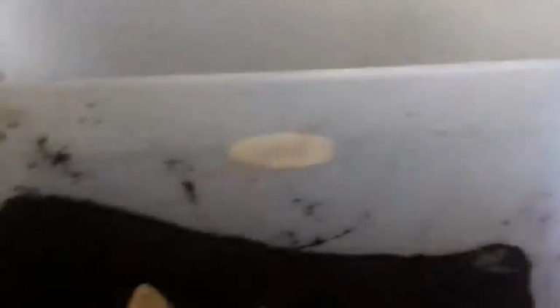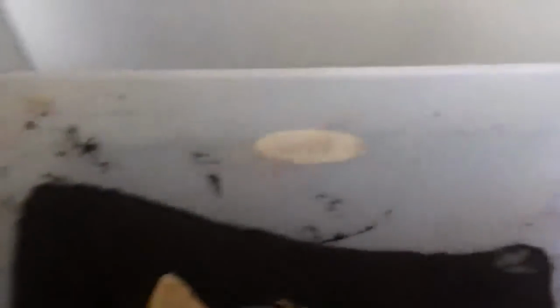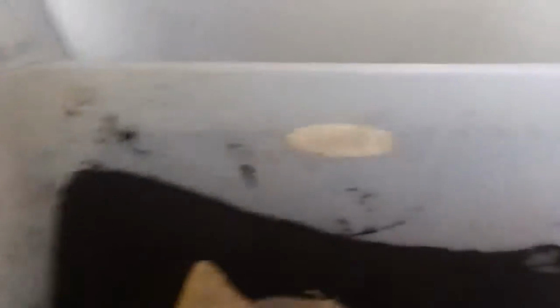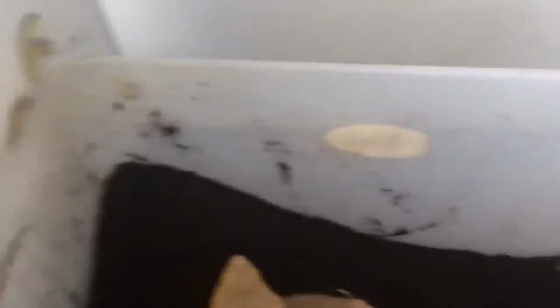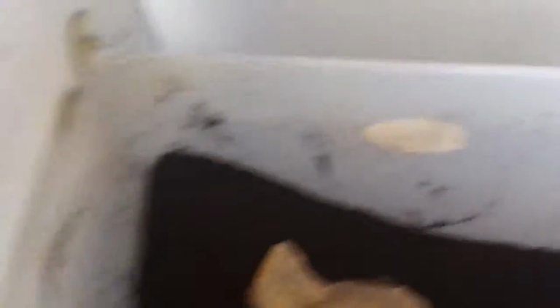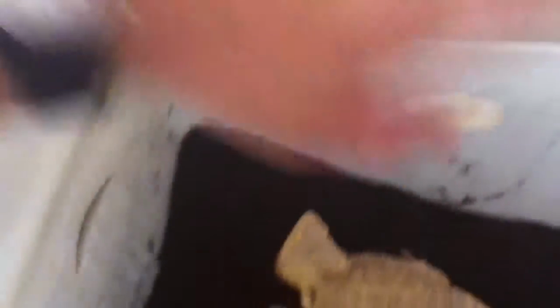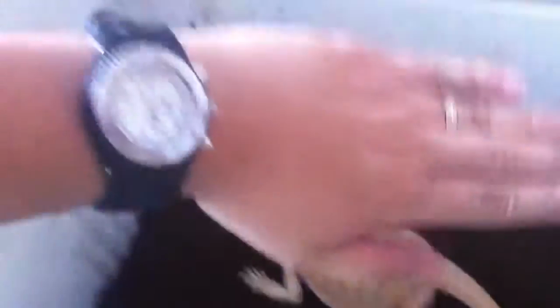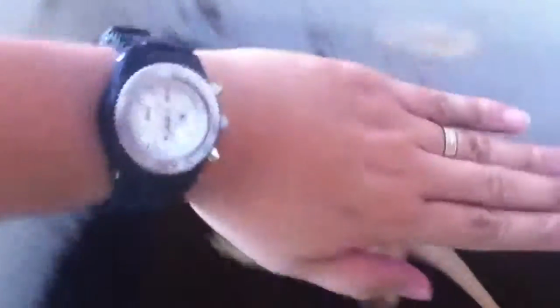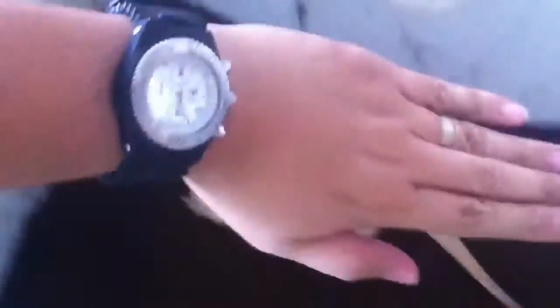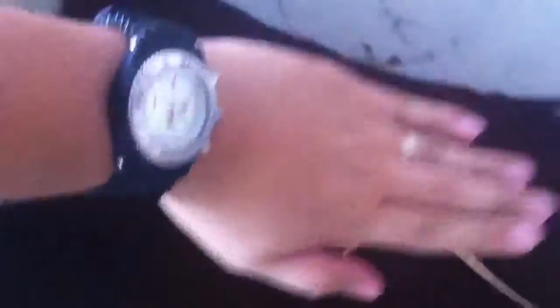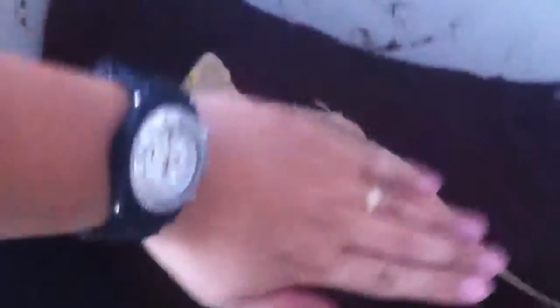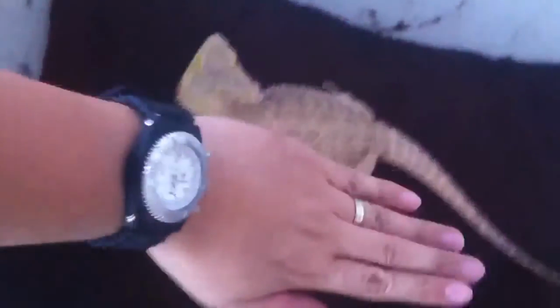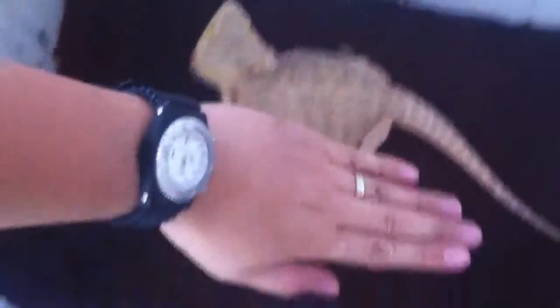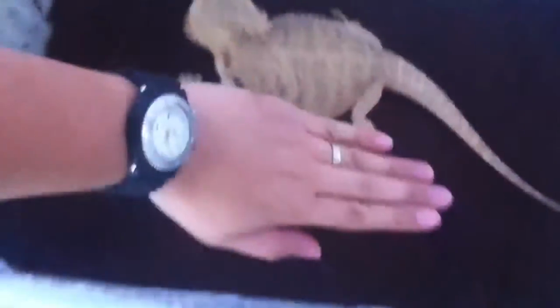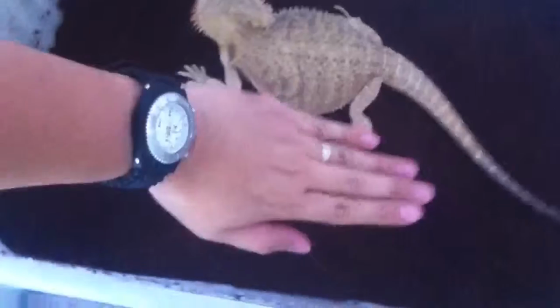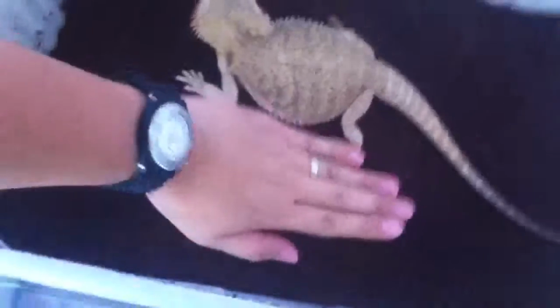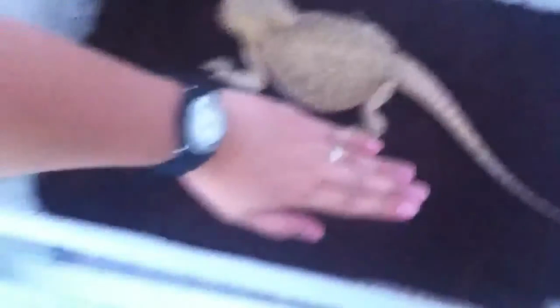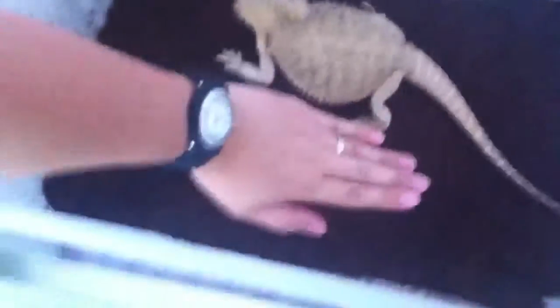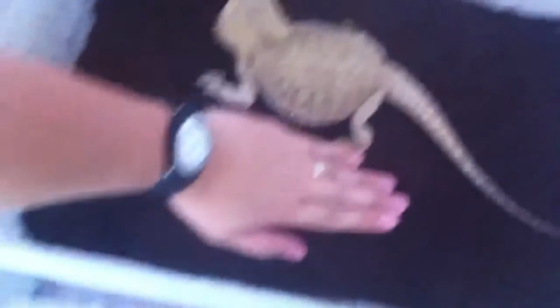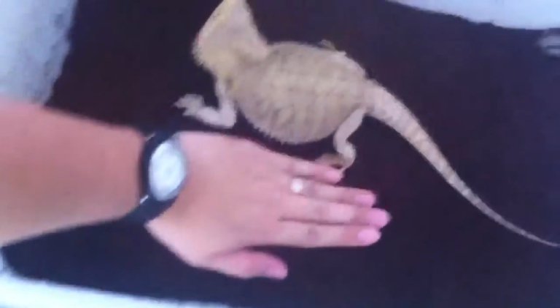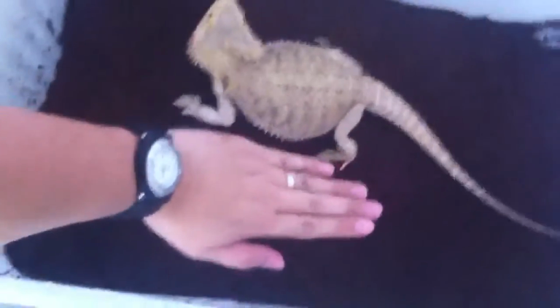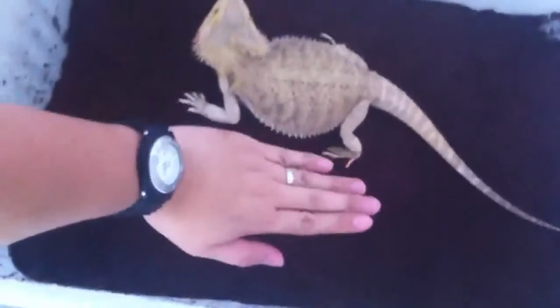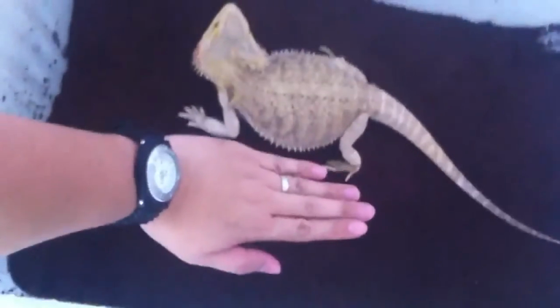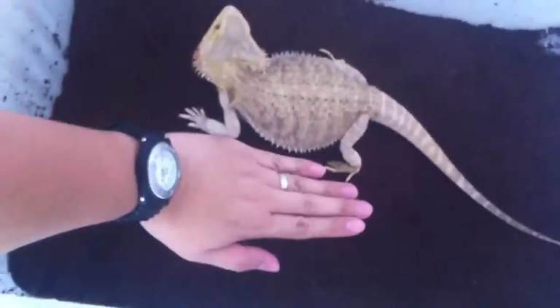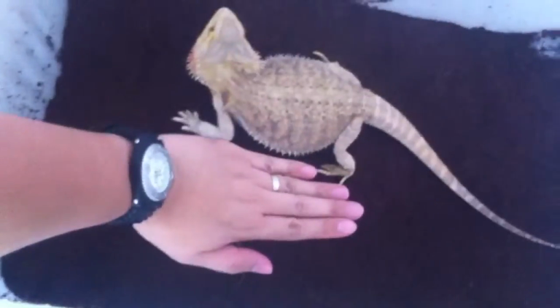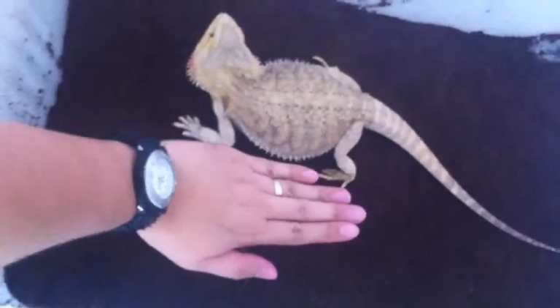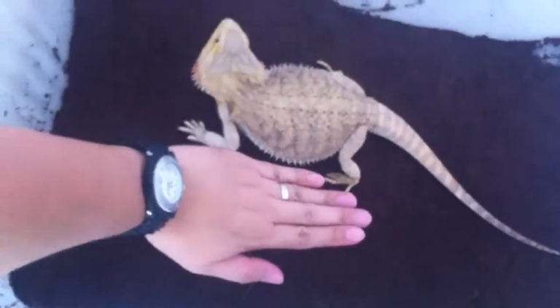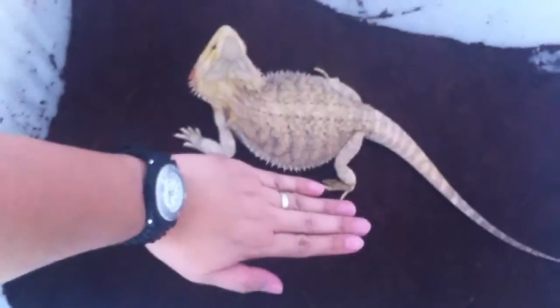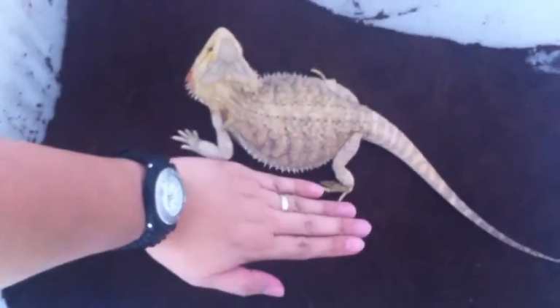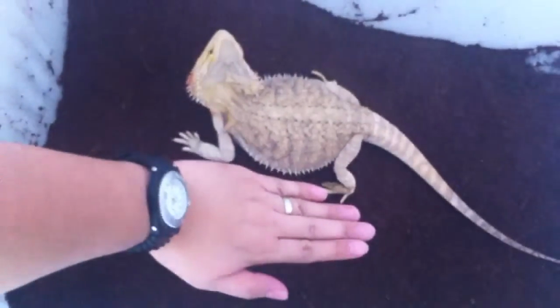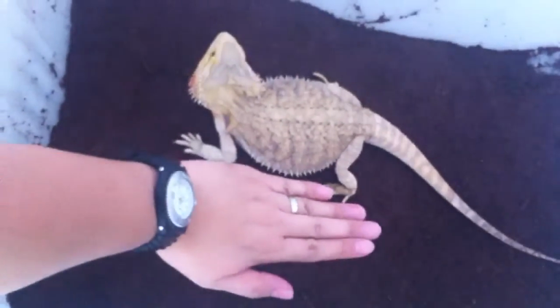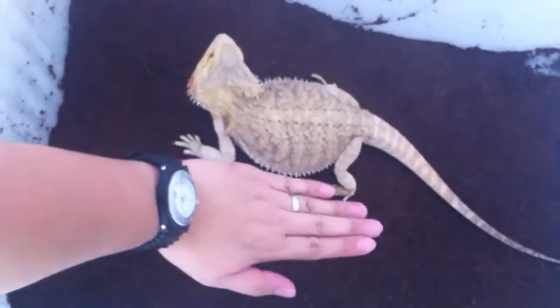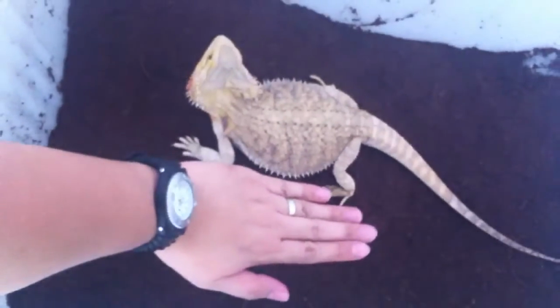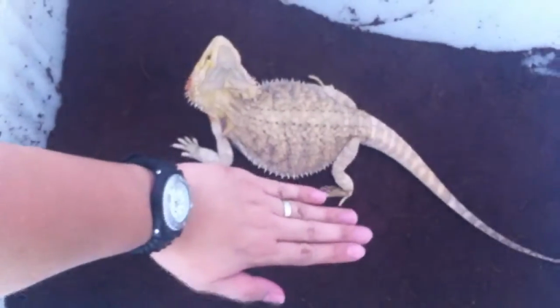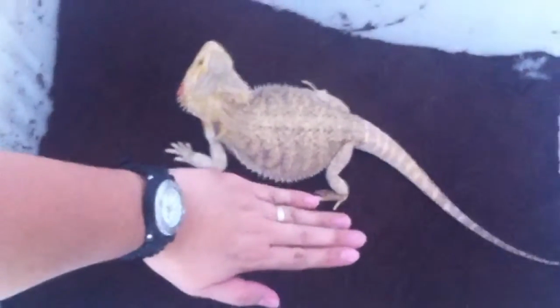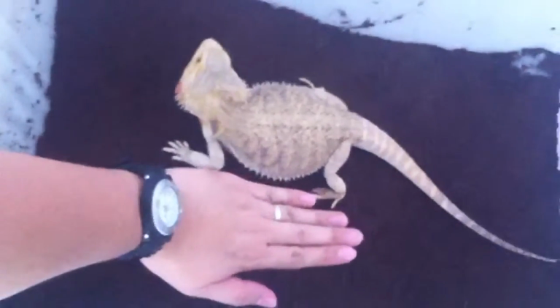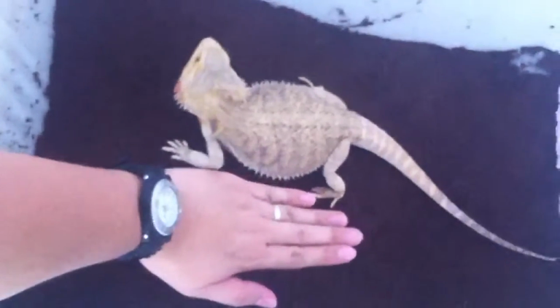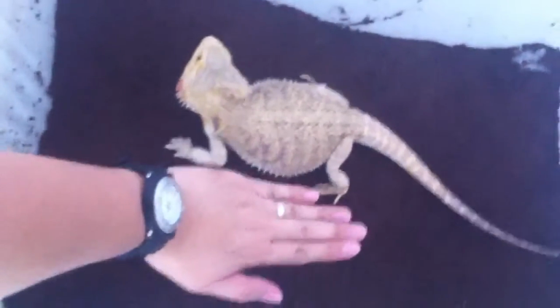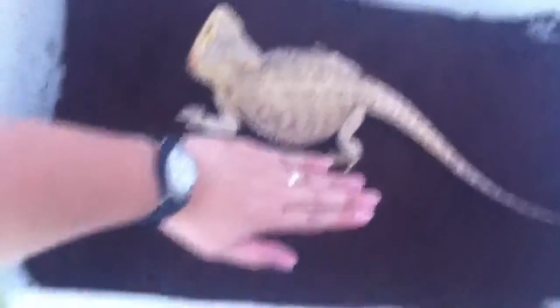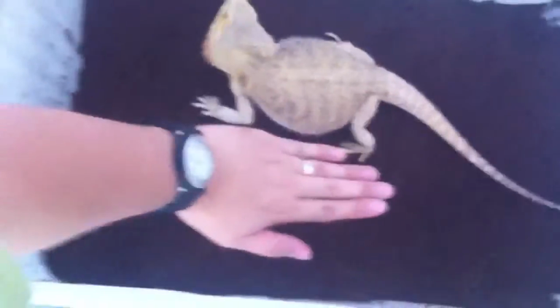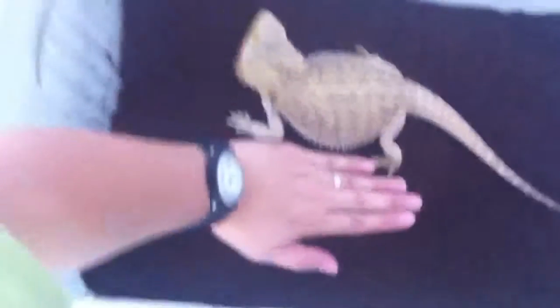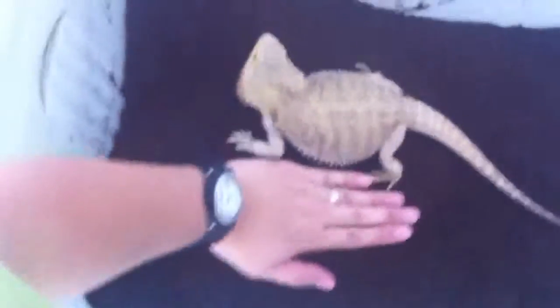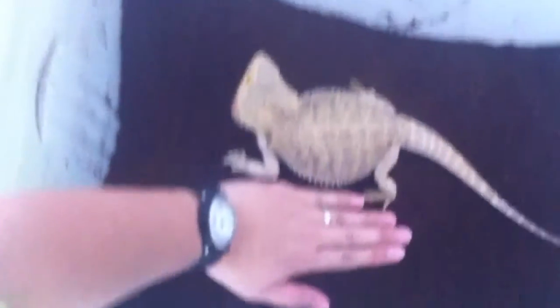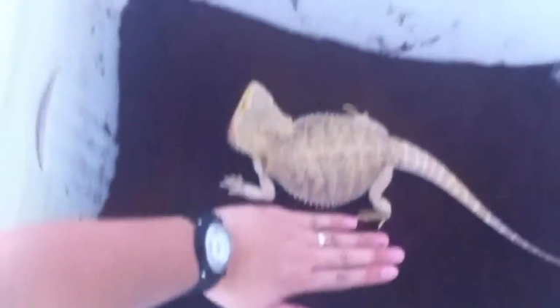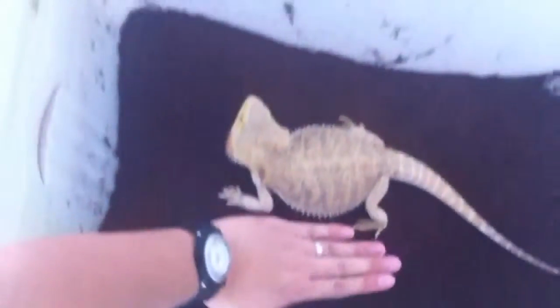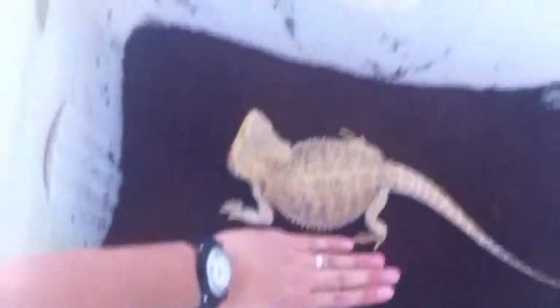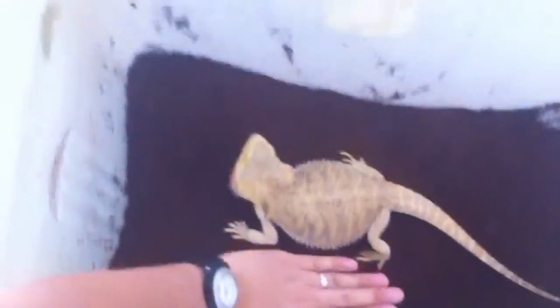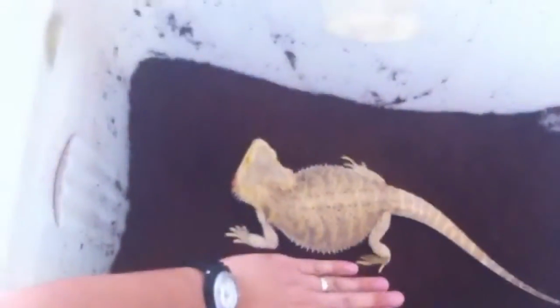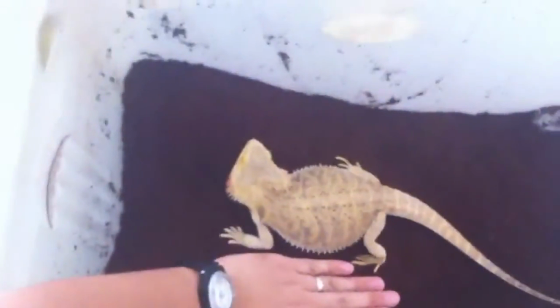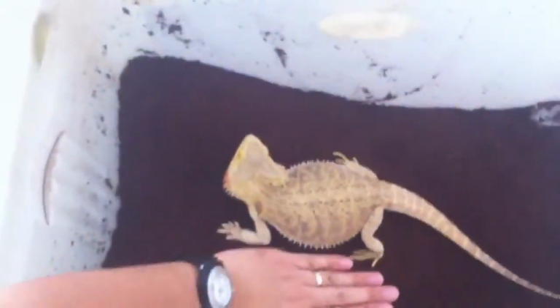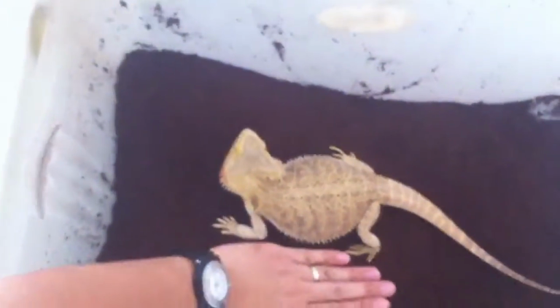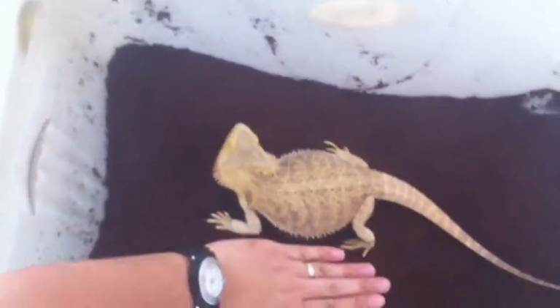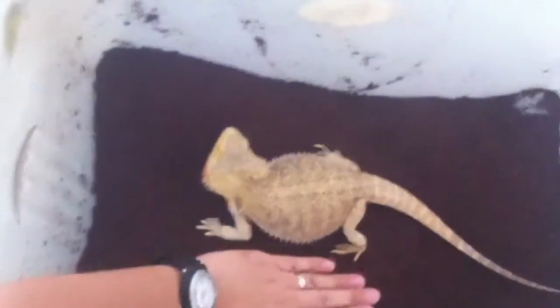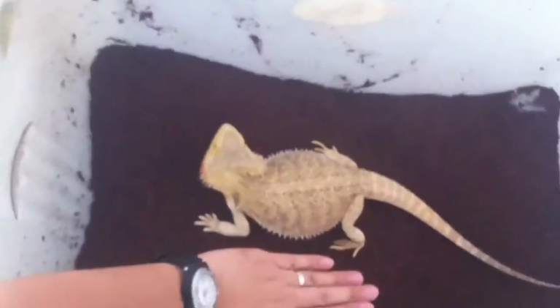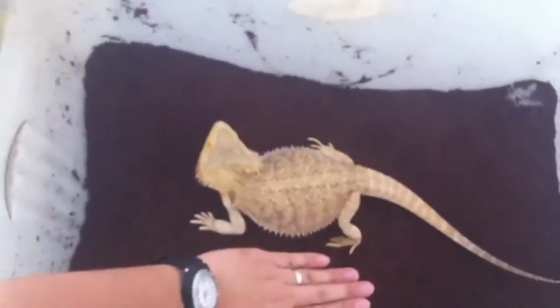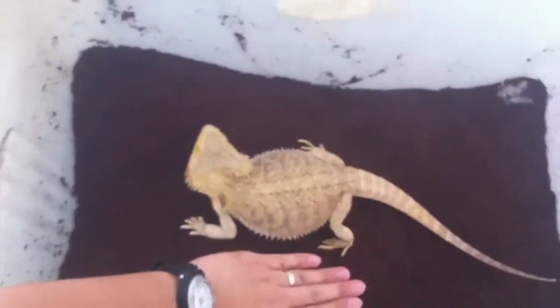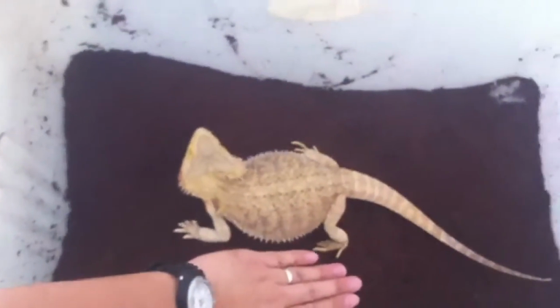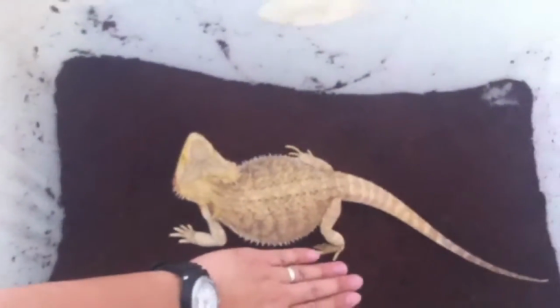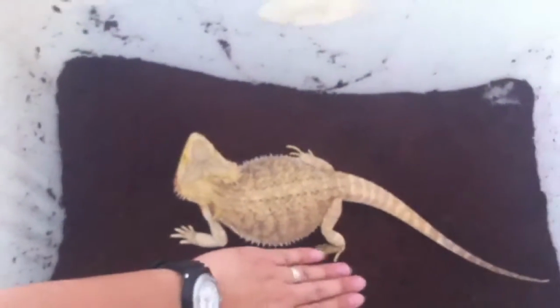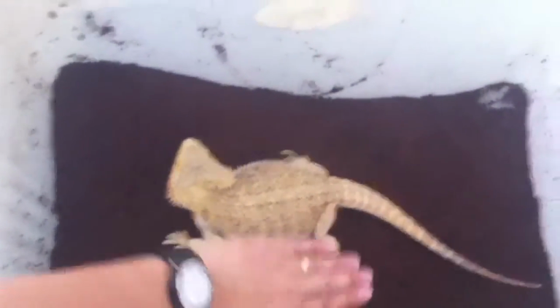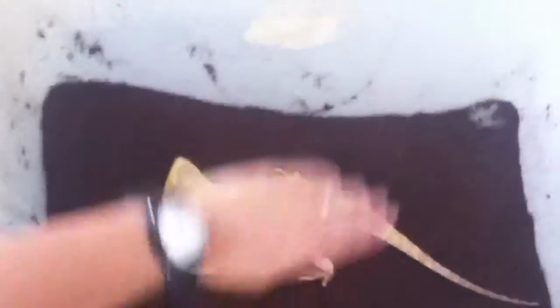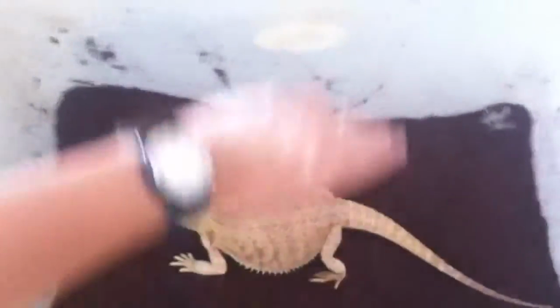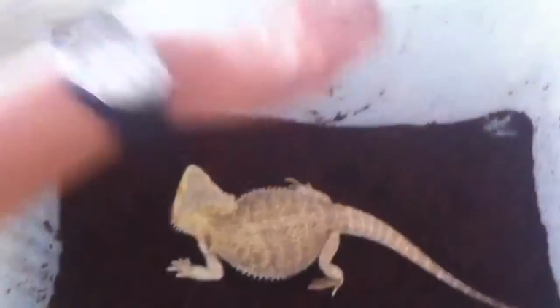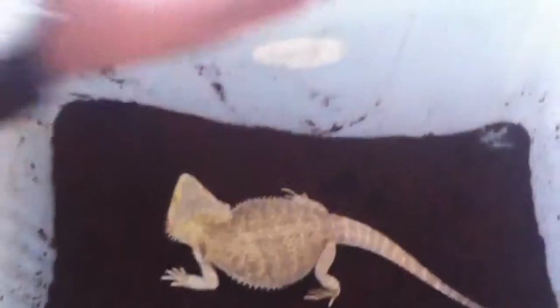And that's the size. This is my hand, just to give you an idea of how big she is.